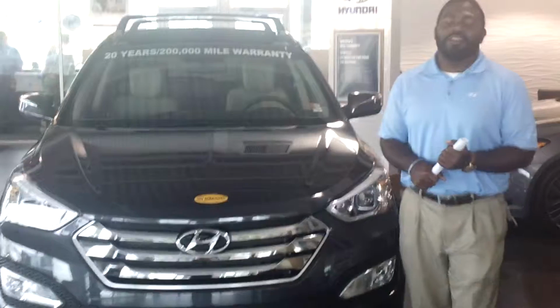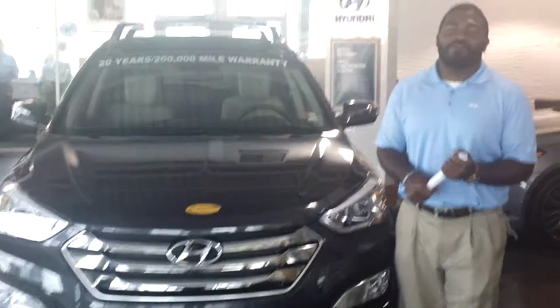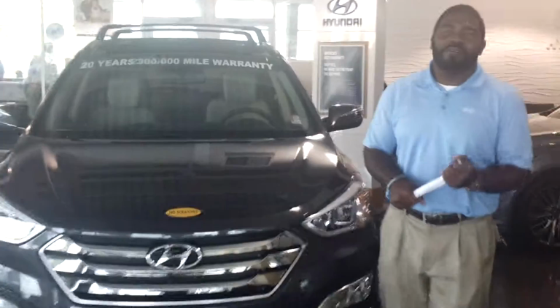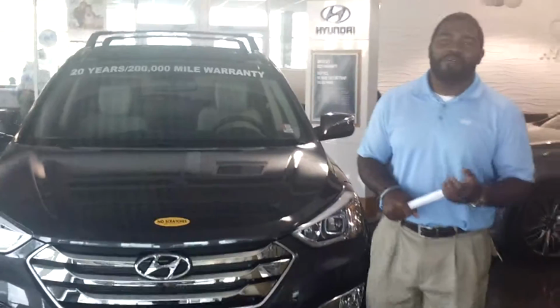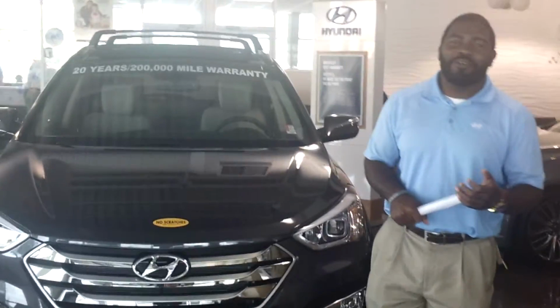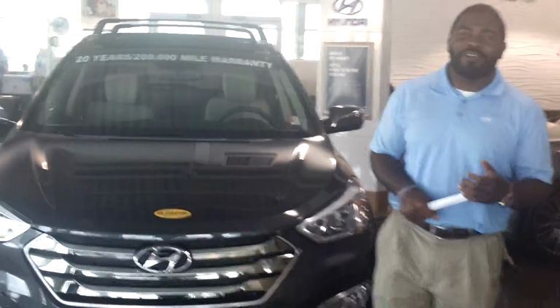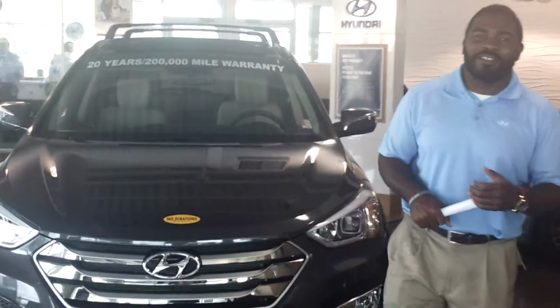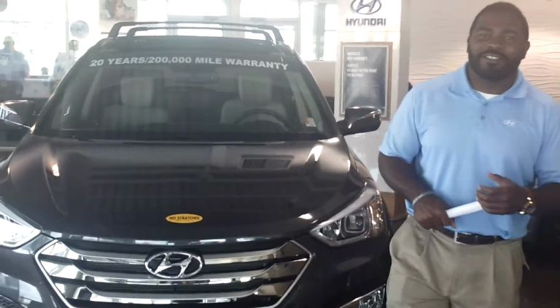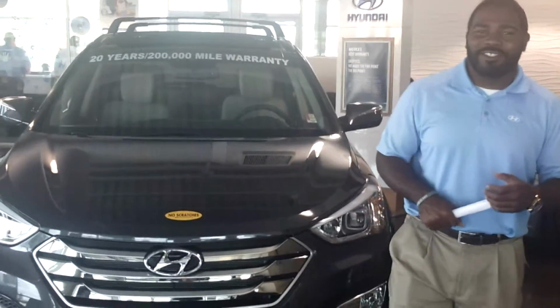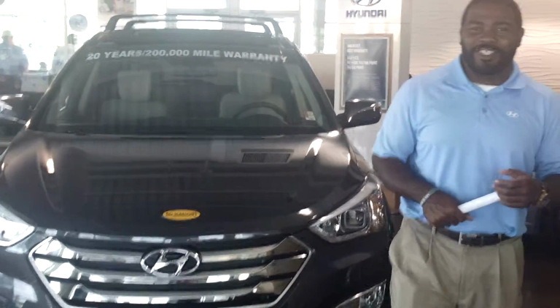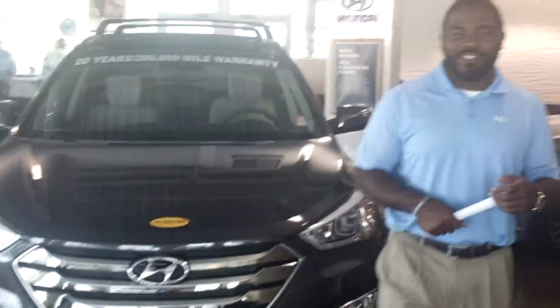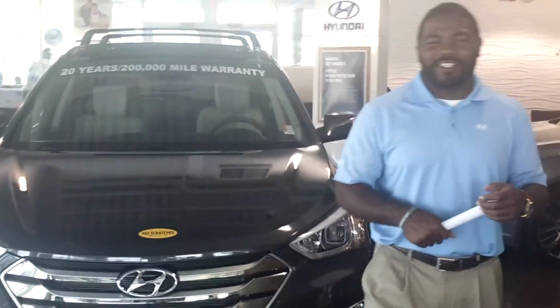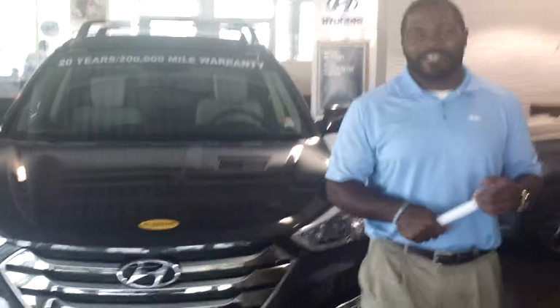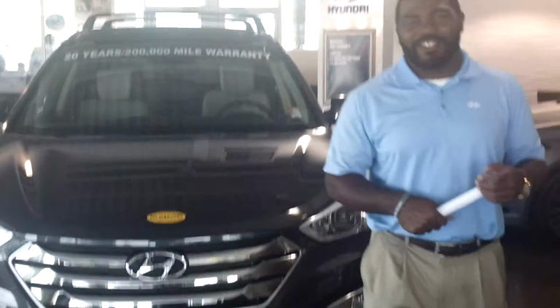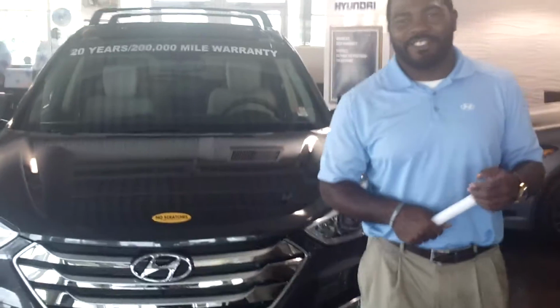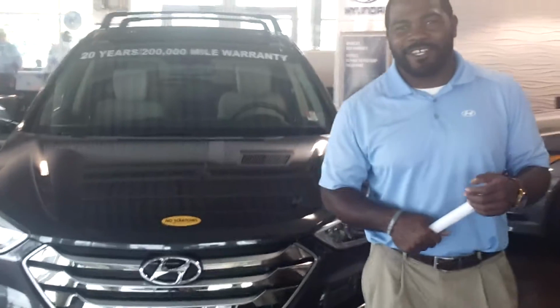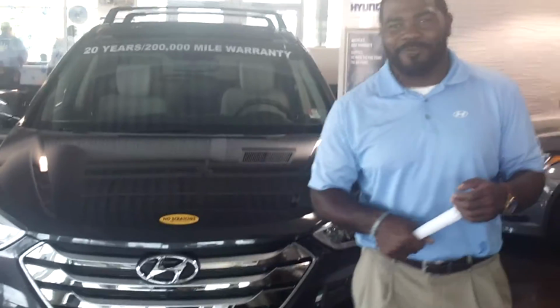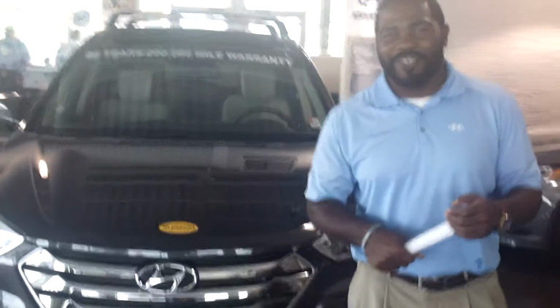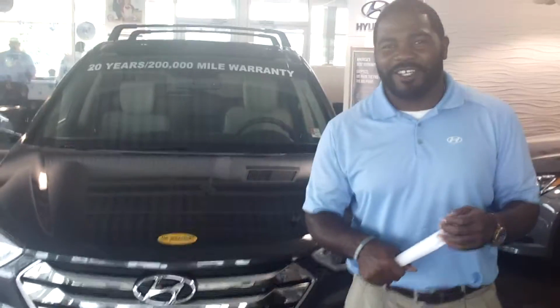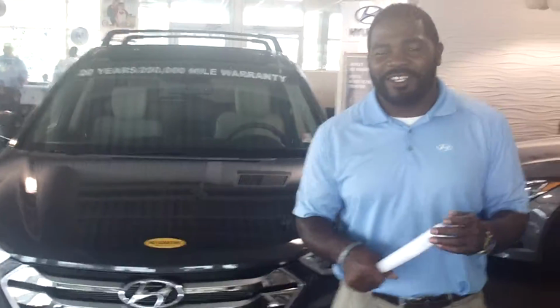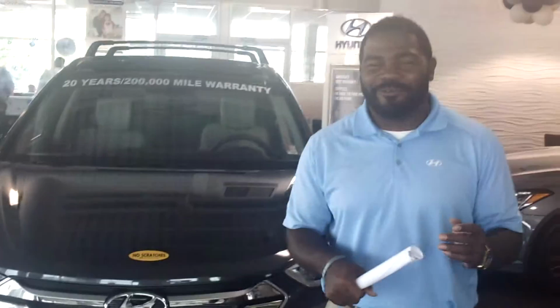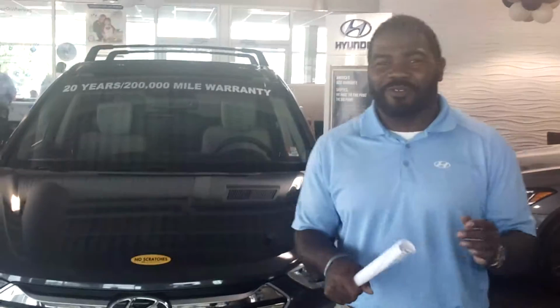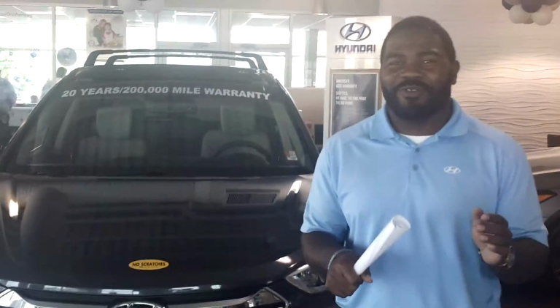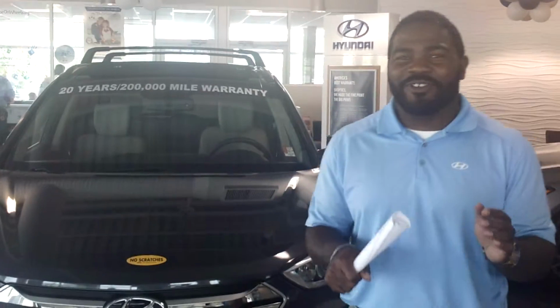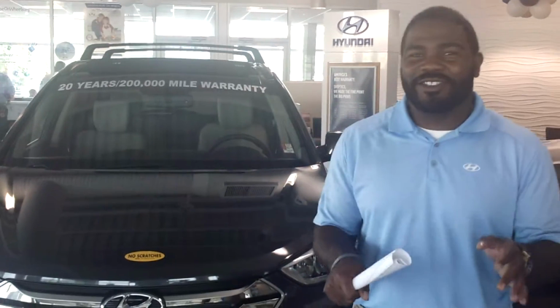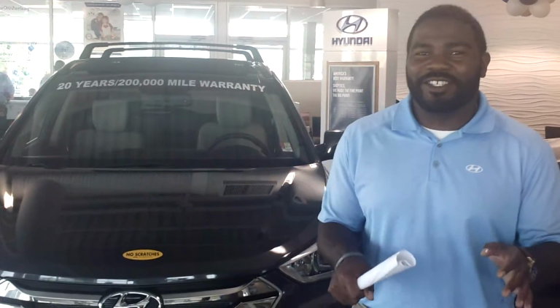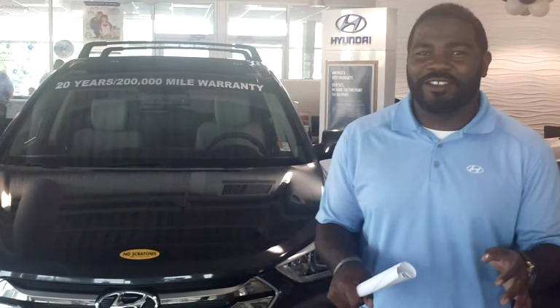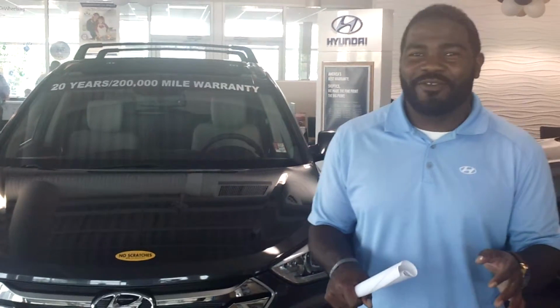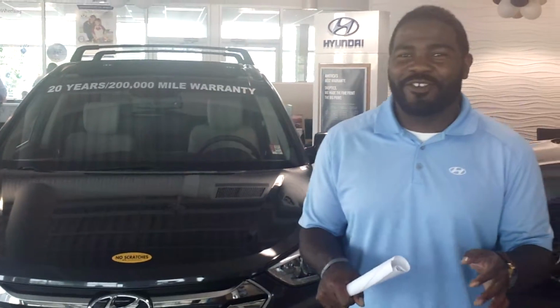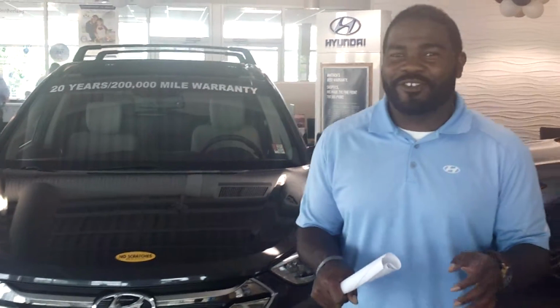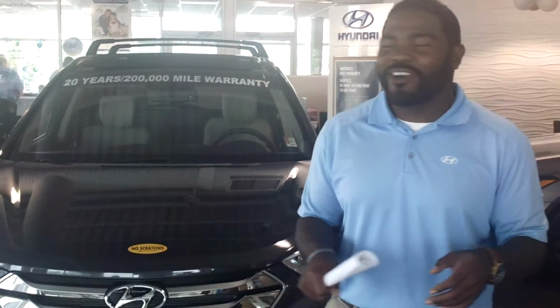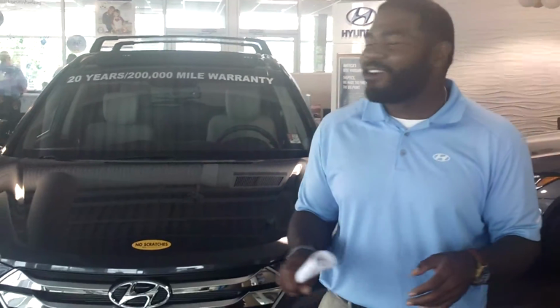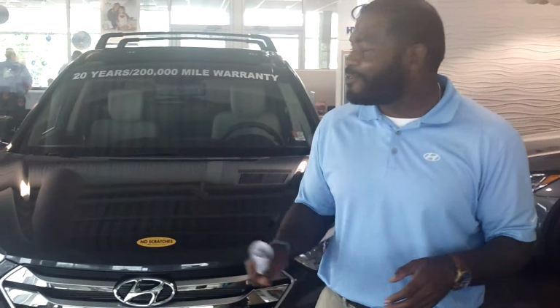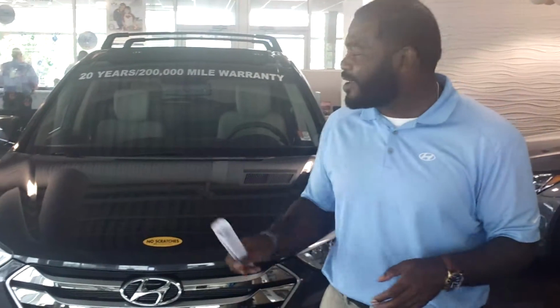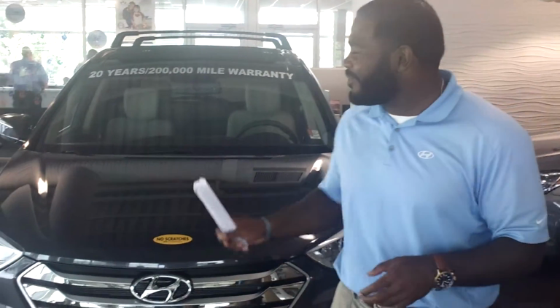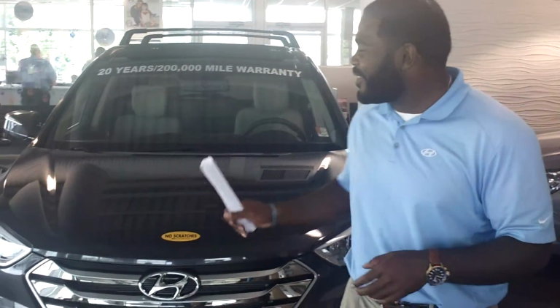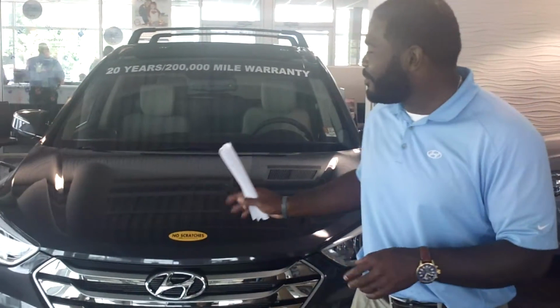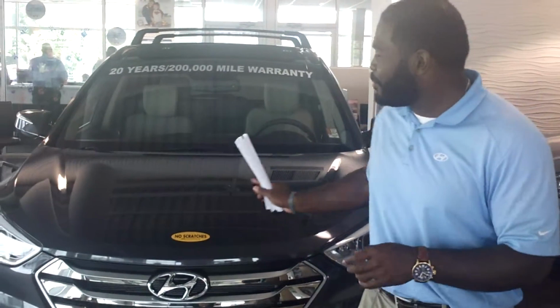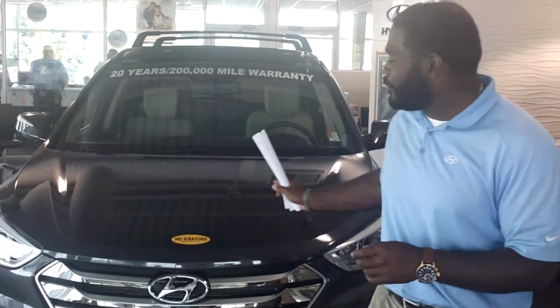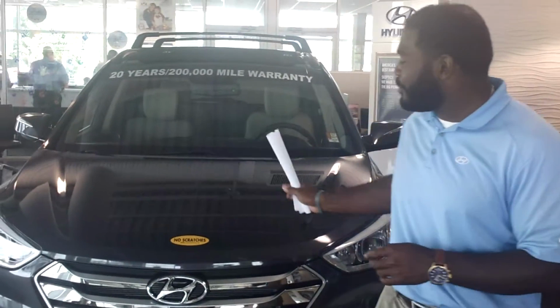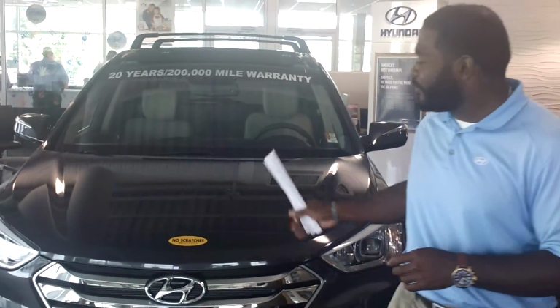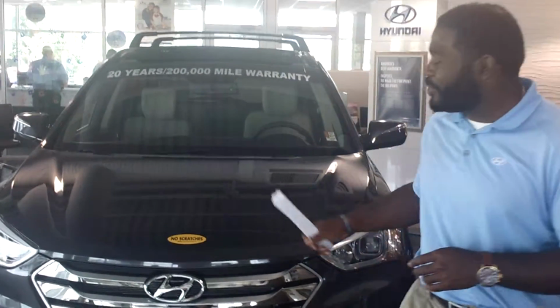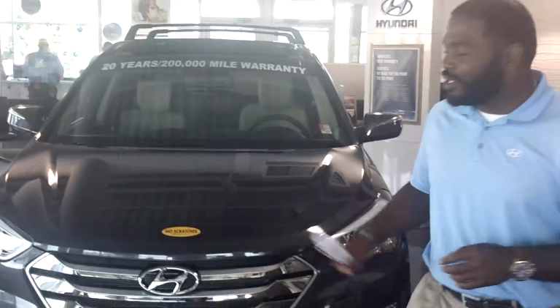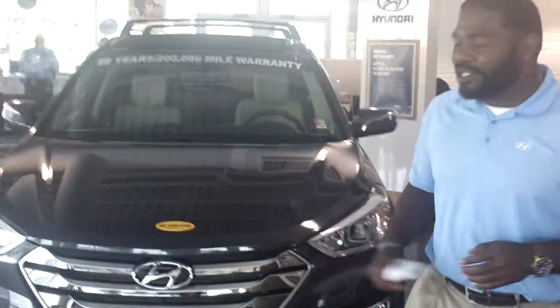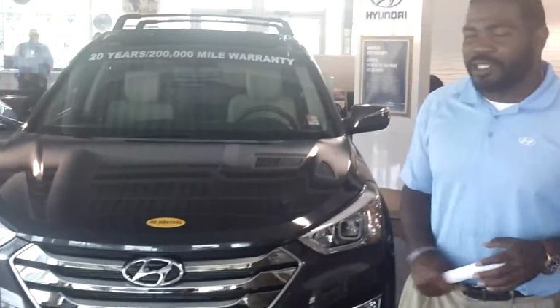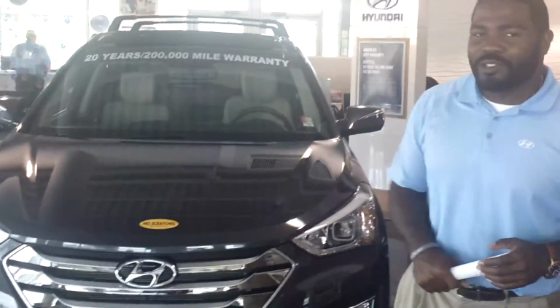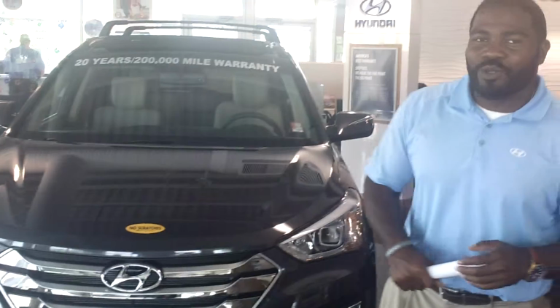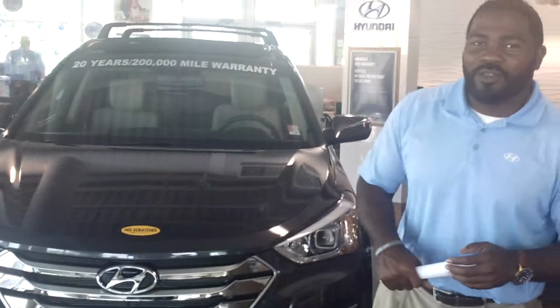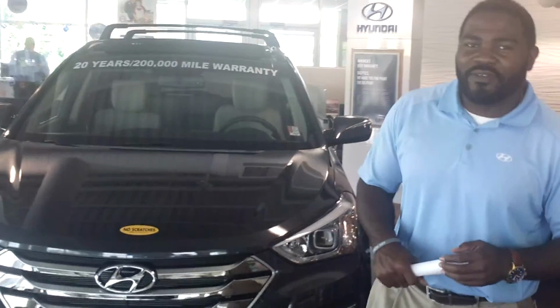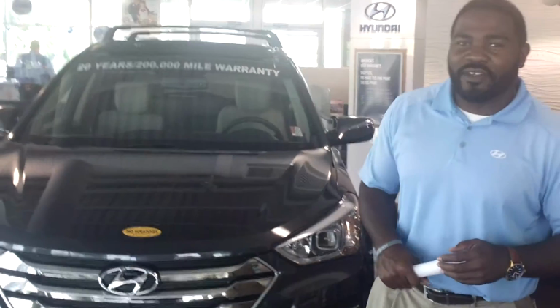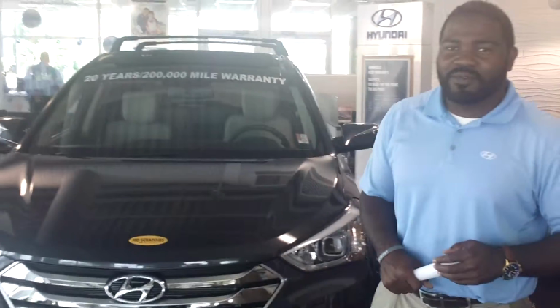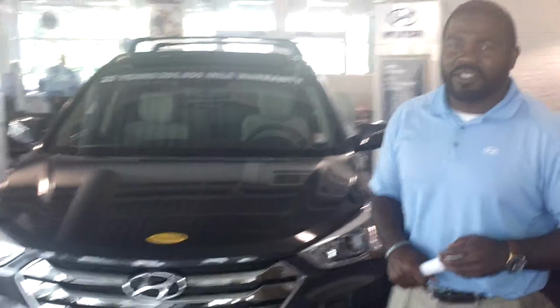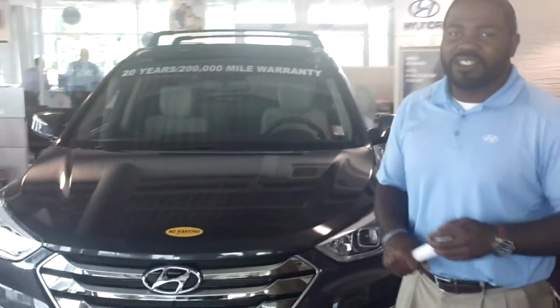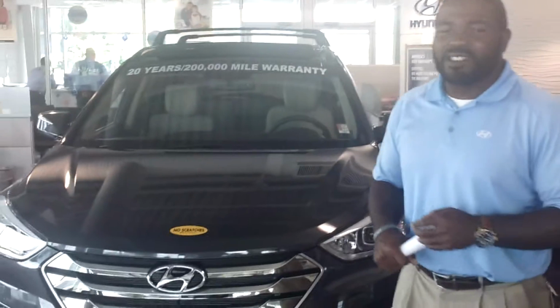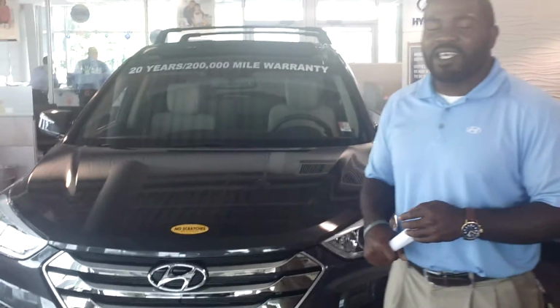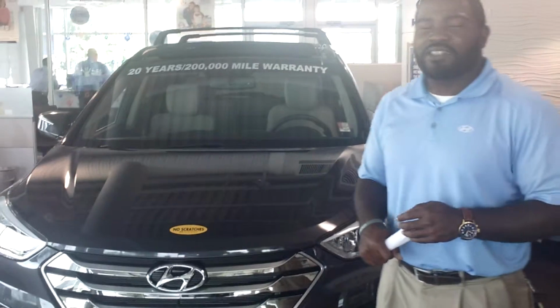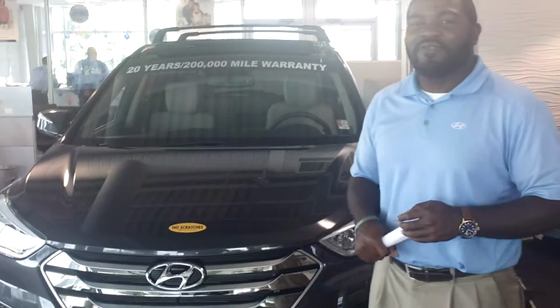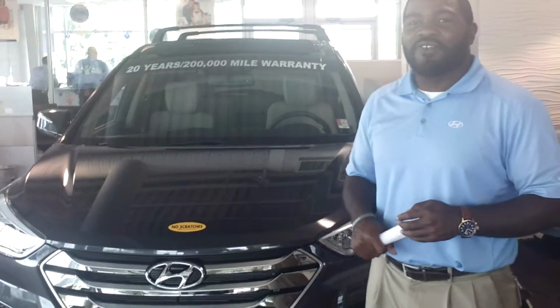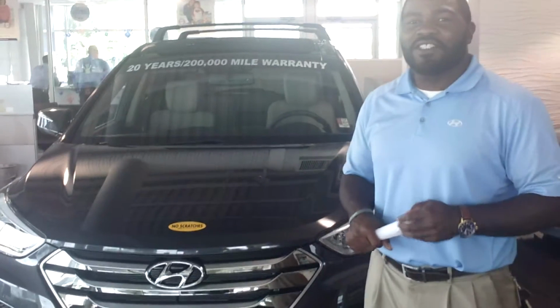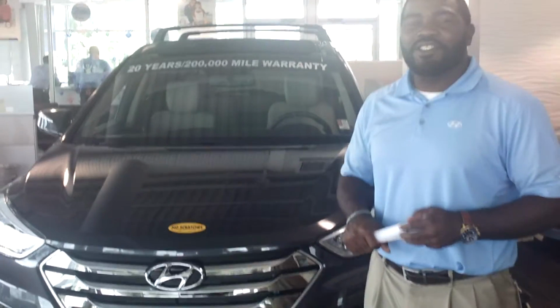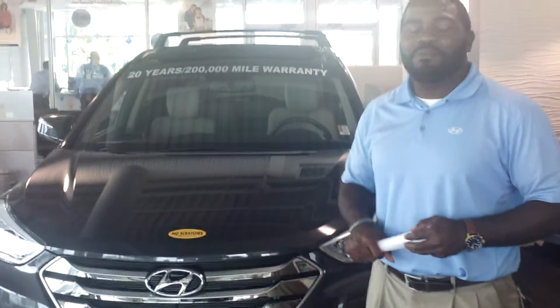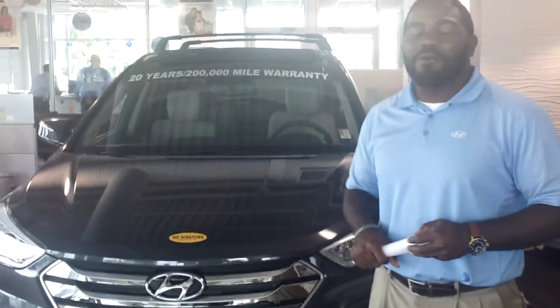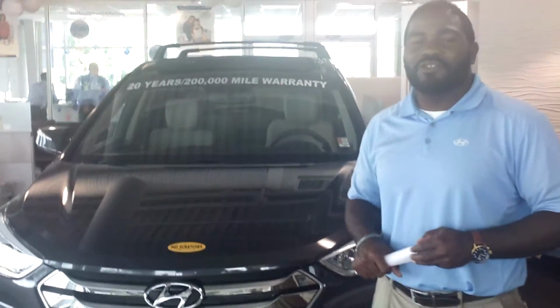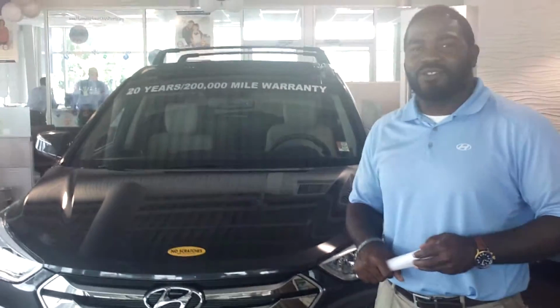Hello Ramona, this is Jay Johnson here at 10 Run Hyundai. I want to first thank you for your prior one, a very beautiful 2015 Santa Fe Sports.